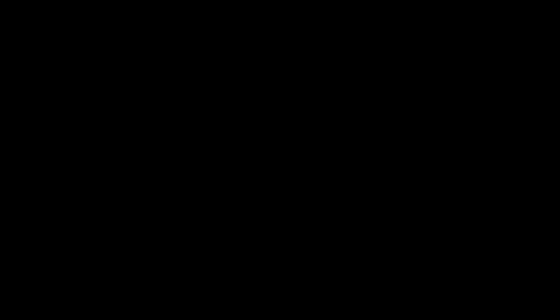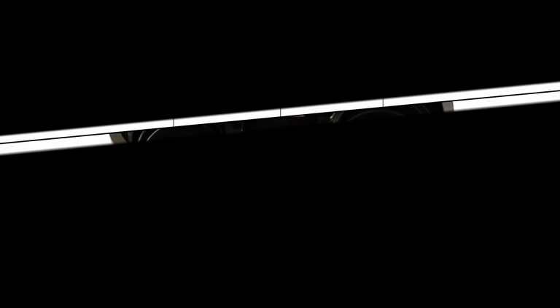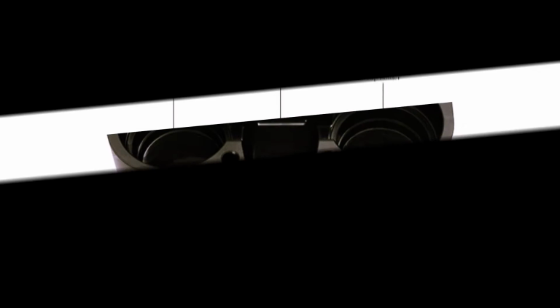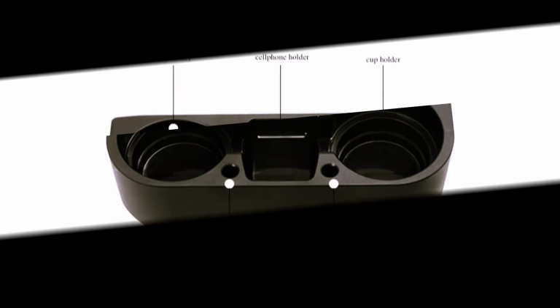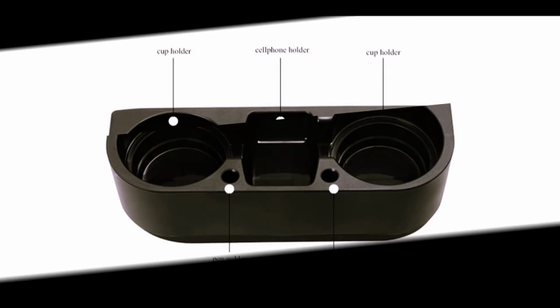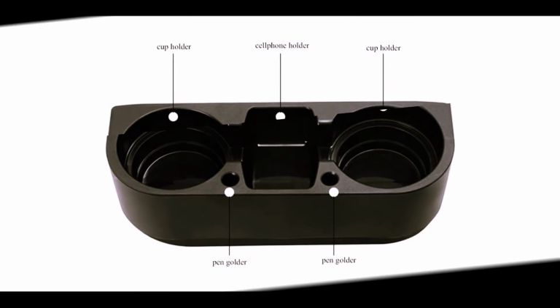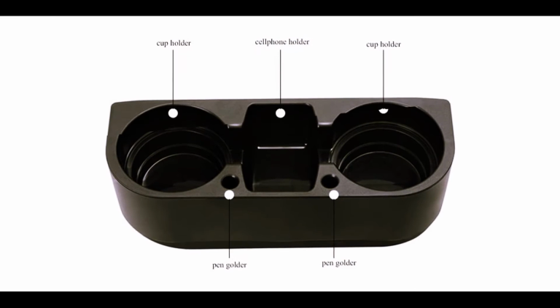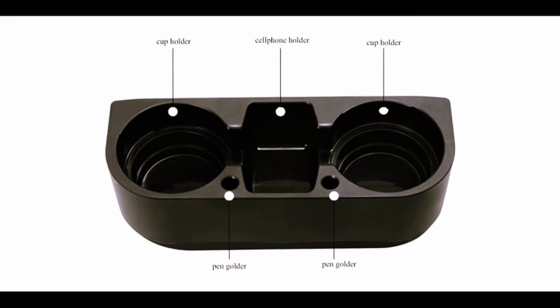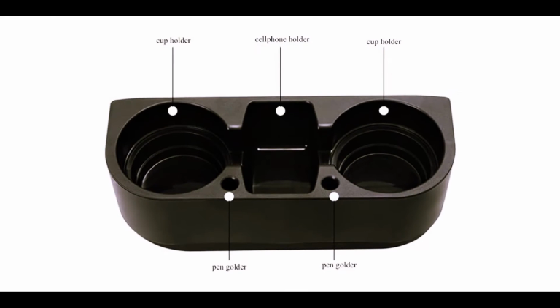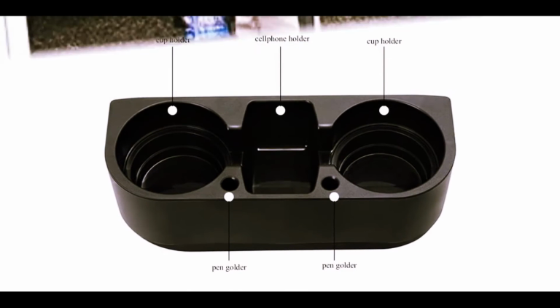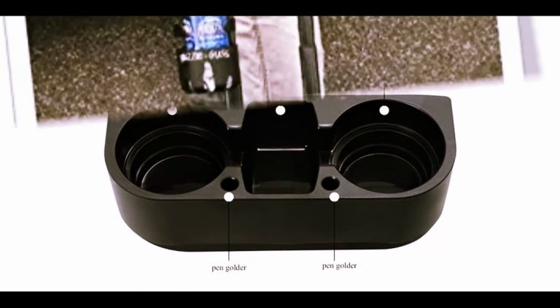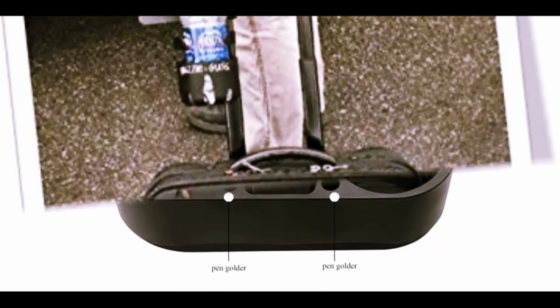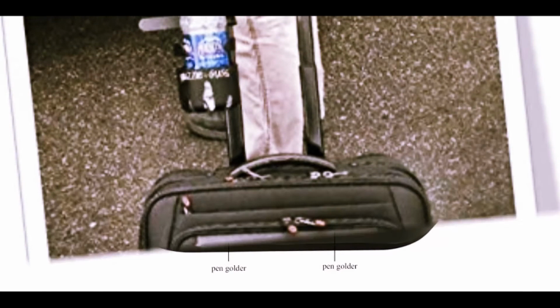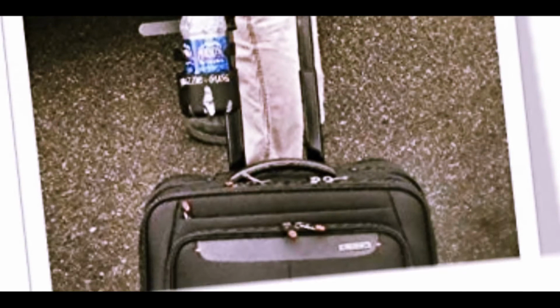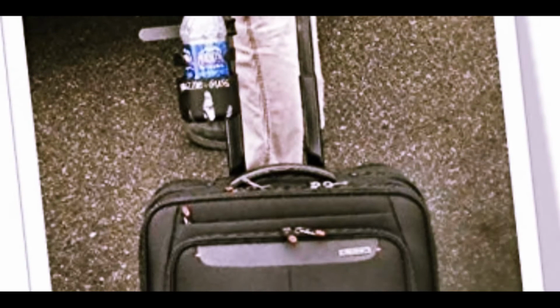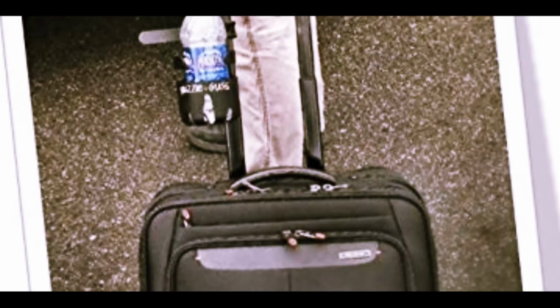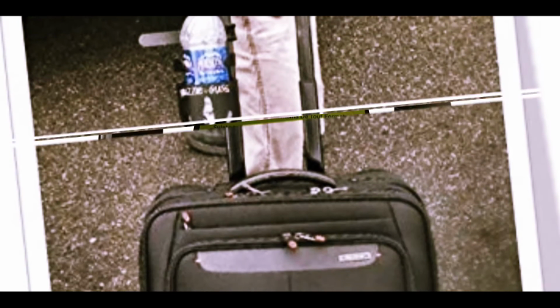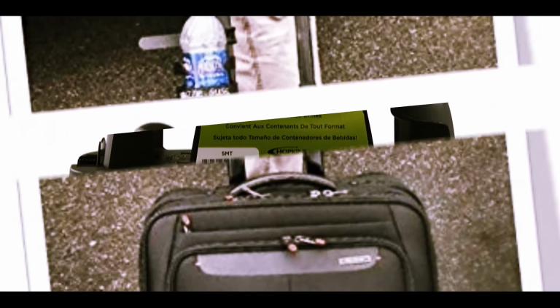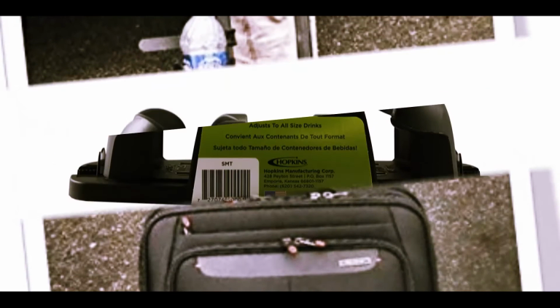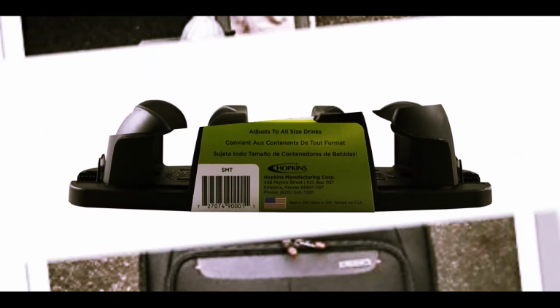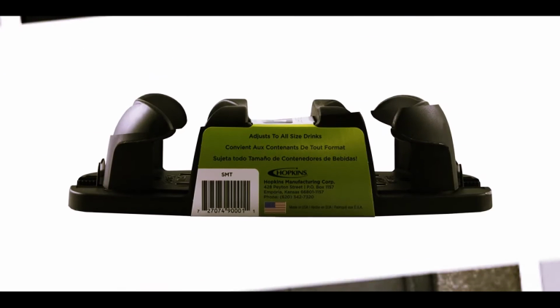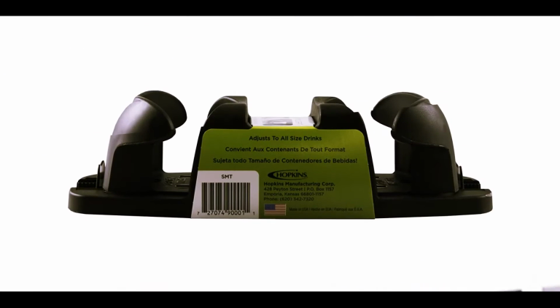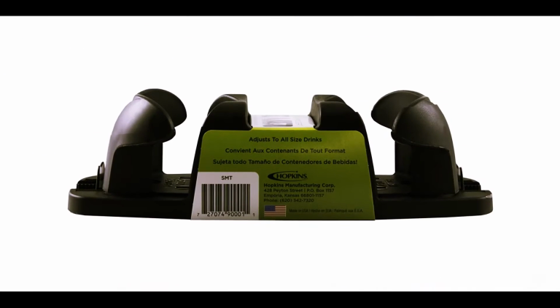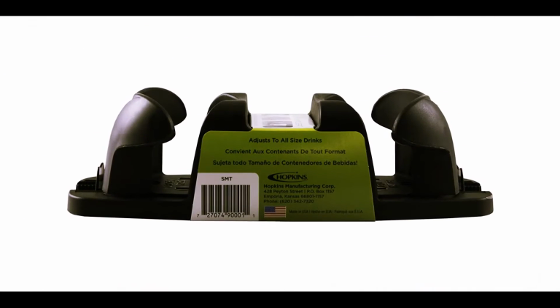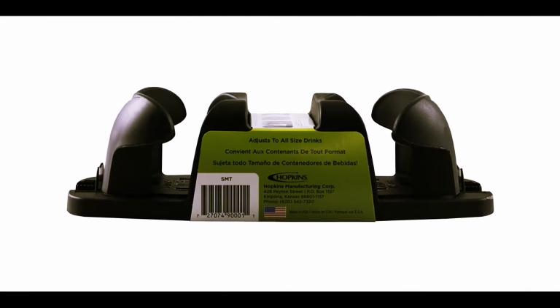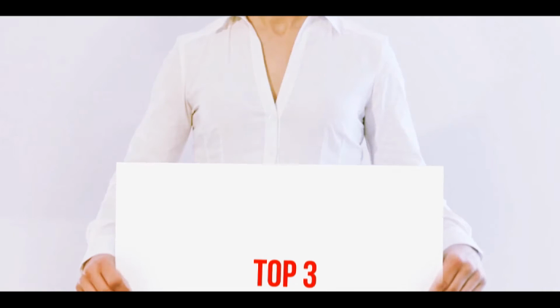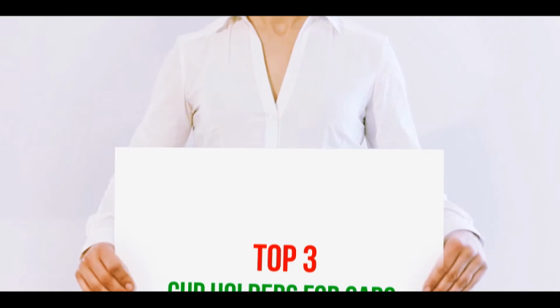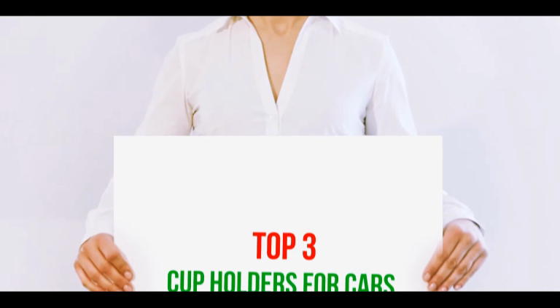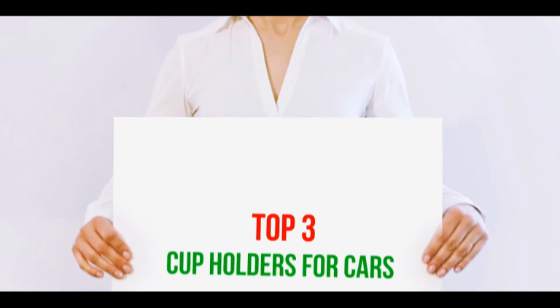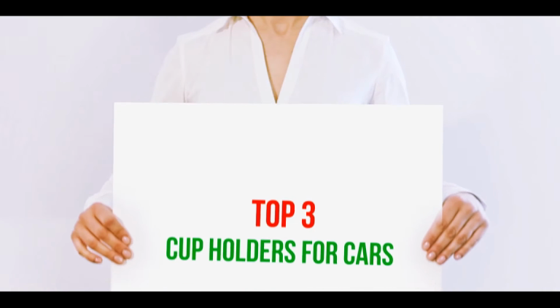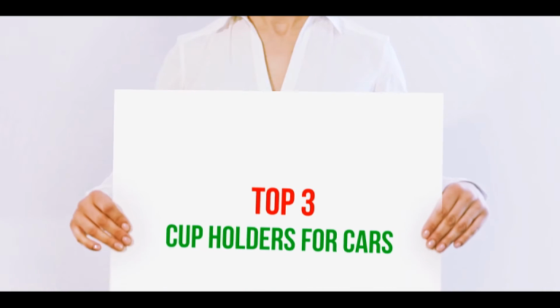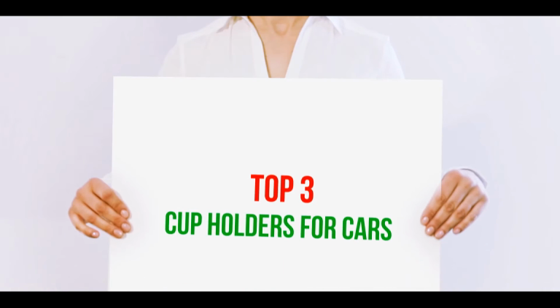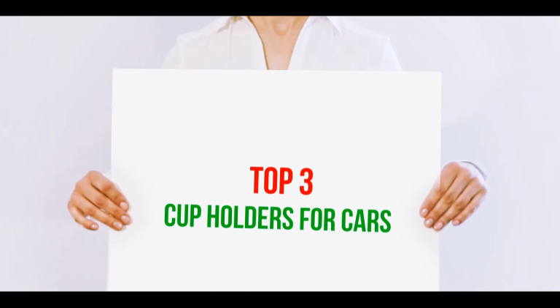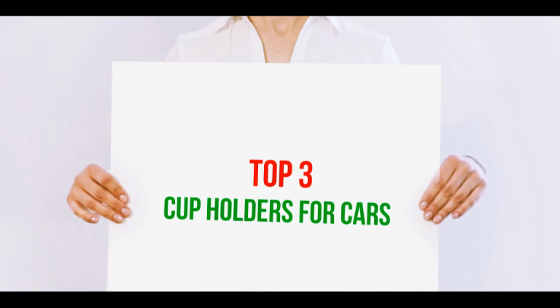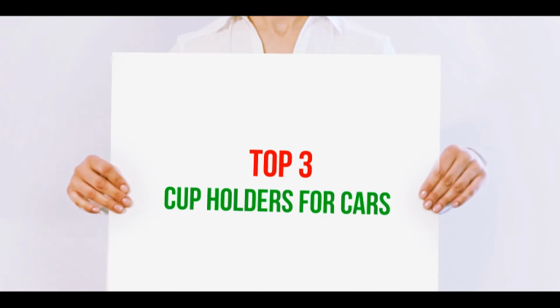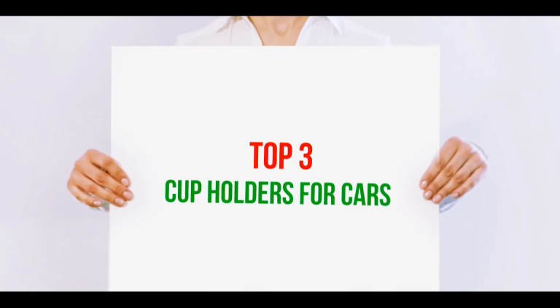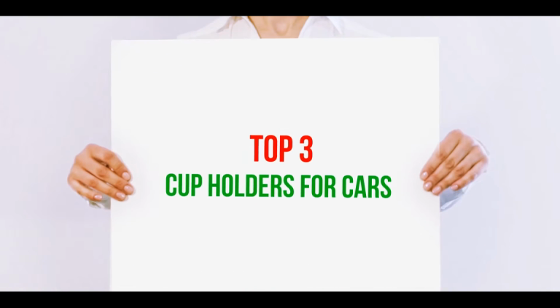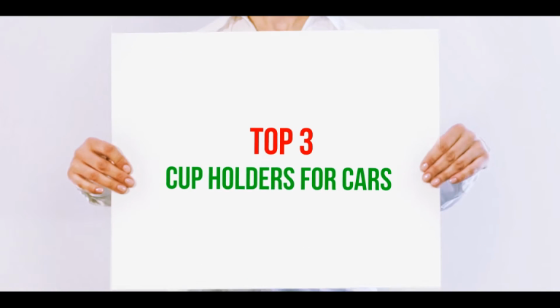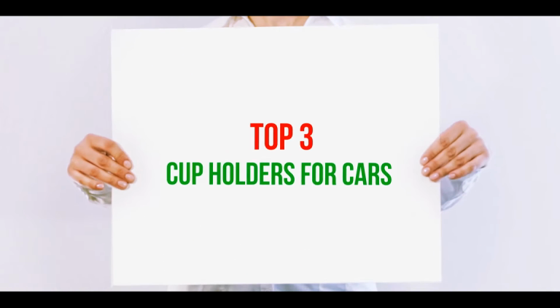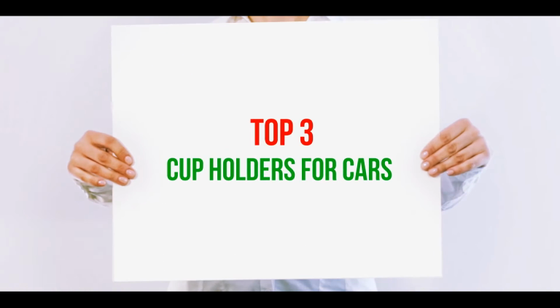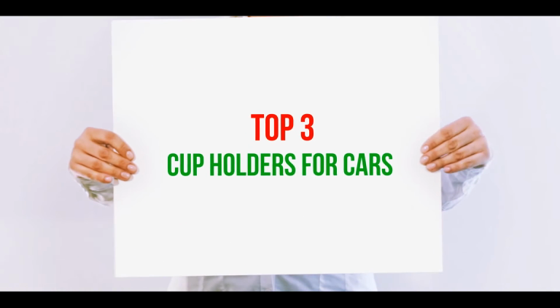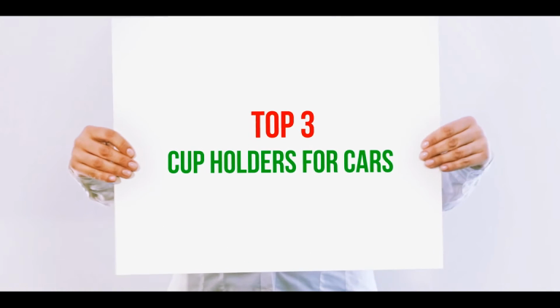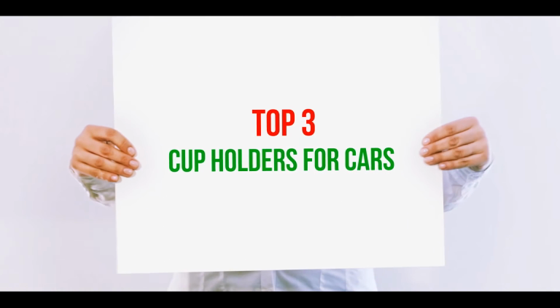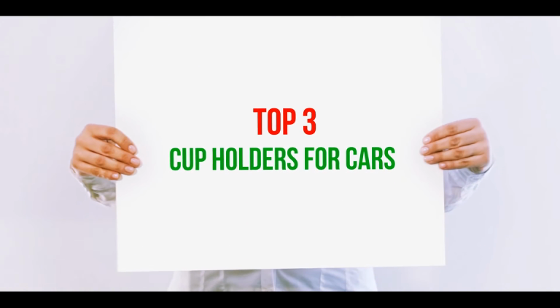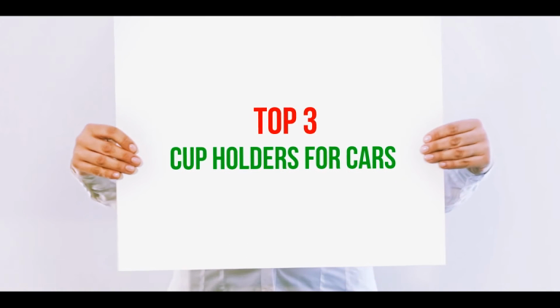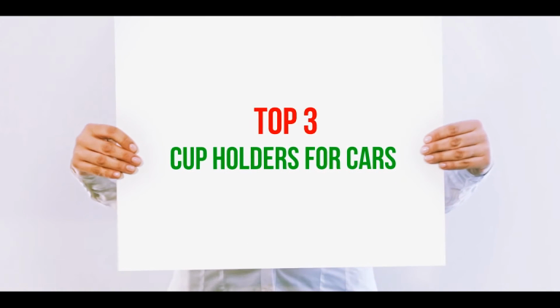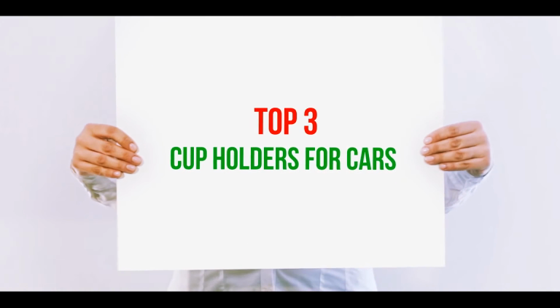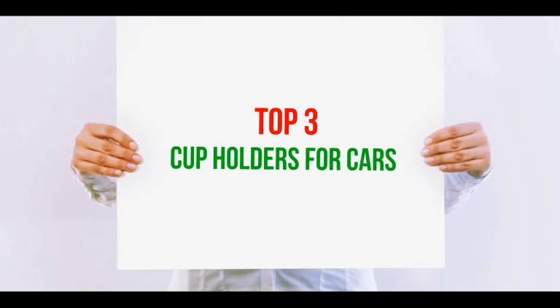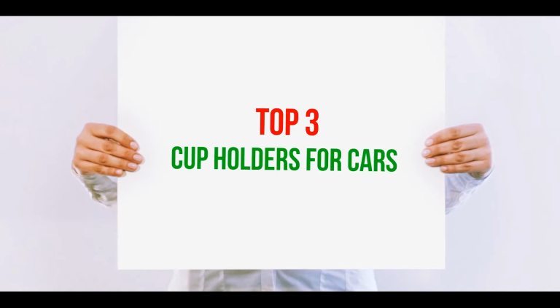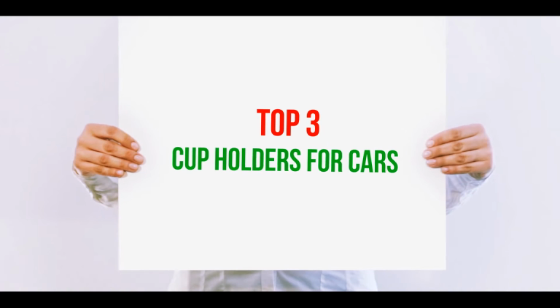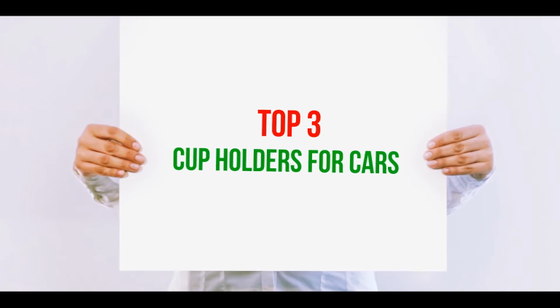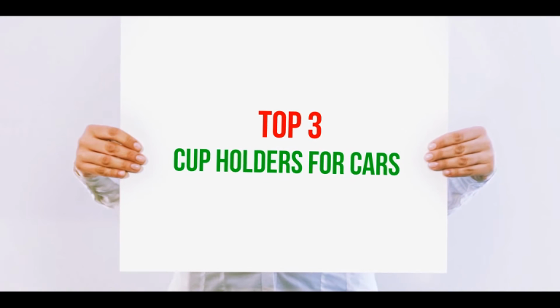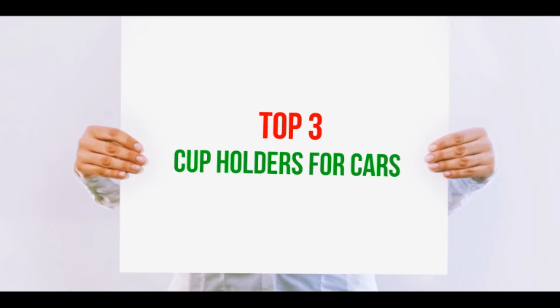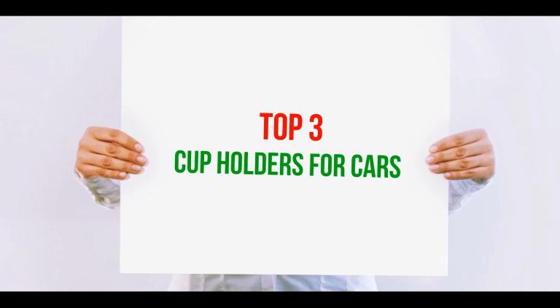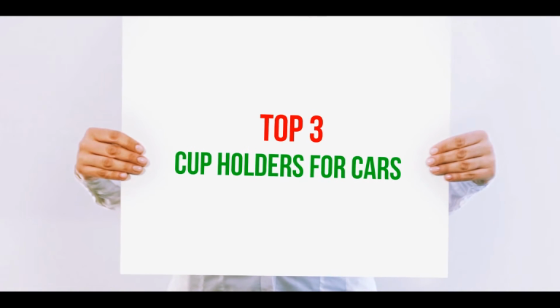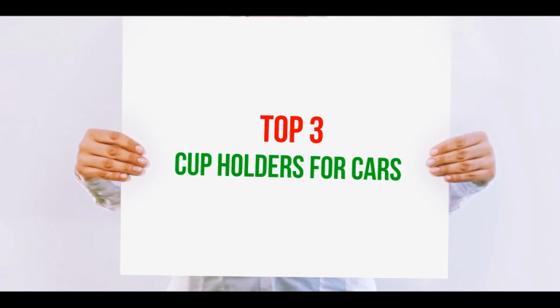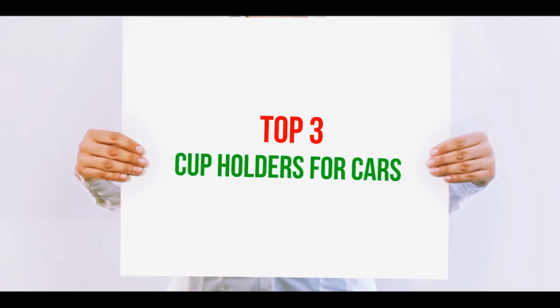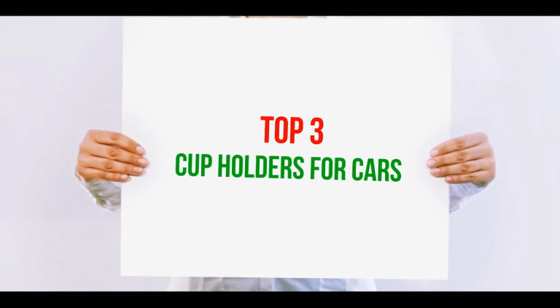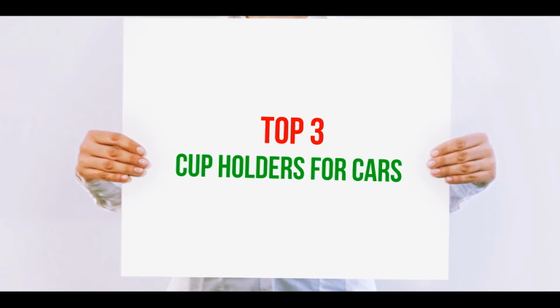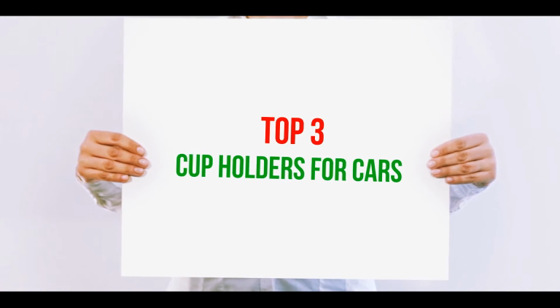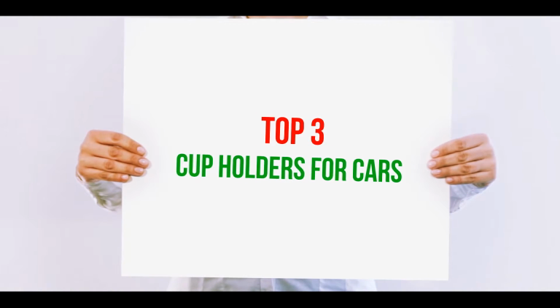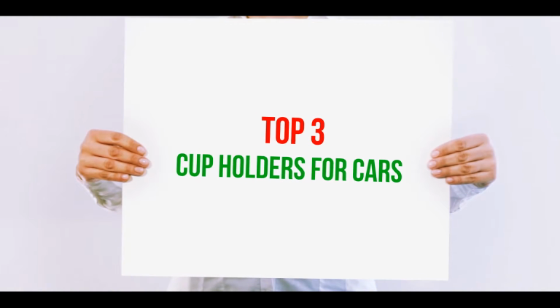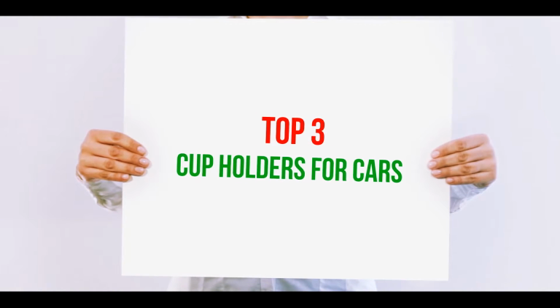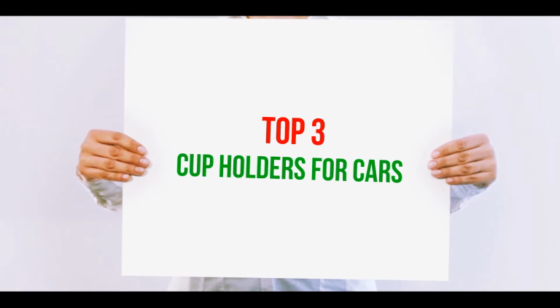Hi guys, welcome back to my channel. In today's video we're gonna check out the top three best cup holders for cars.